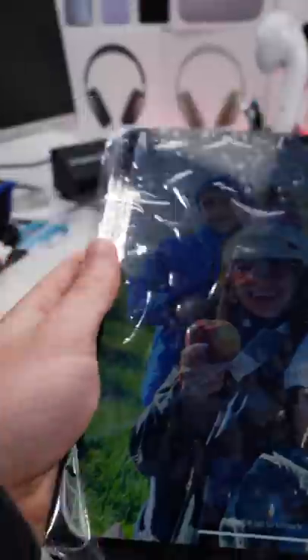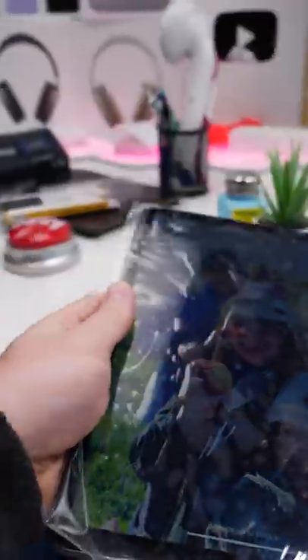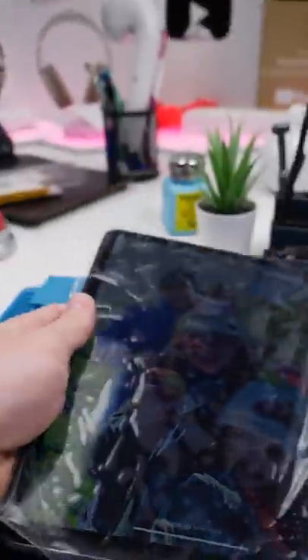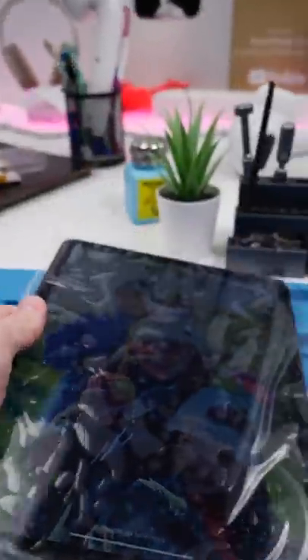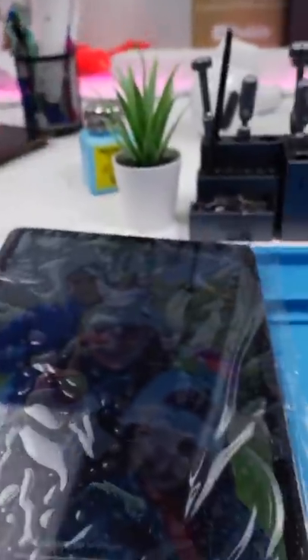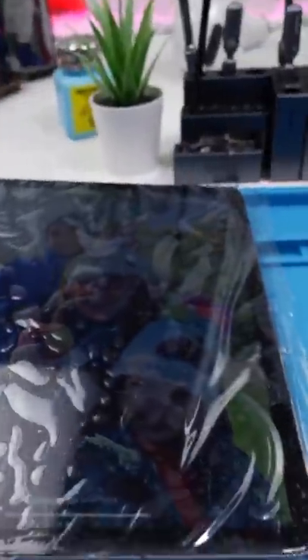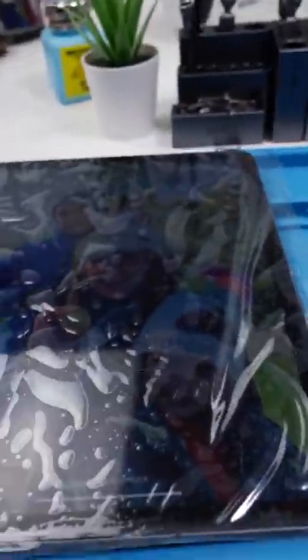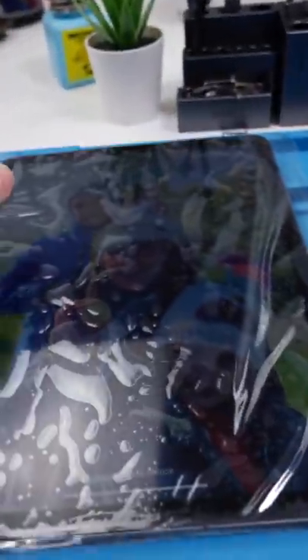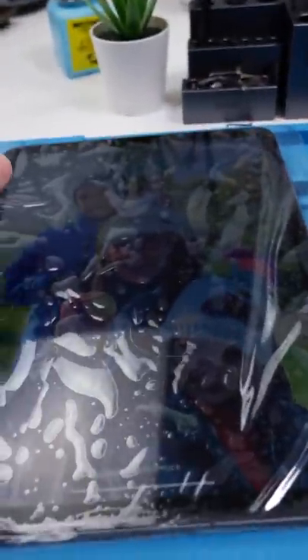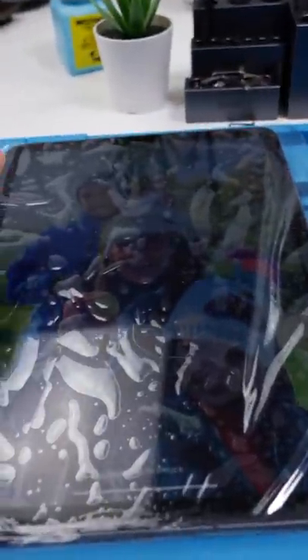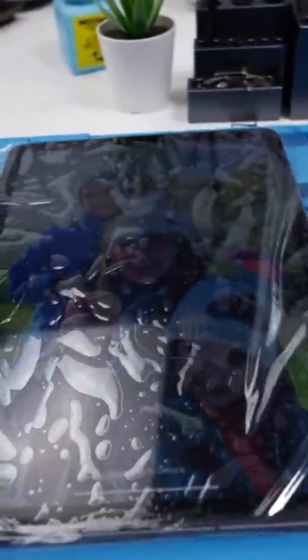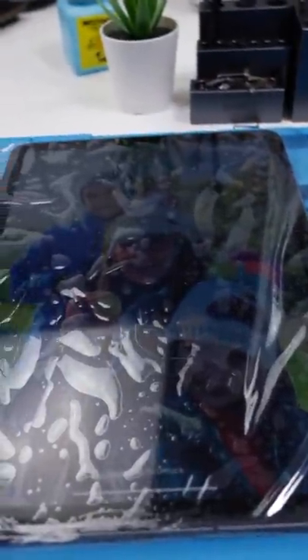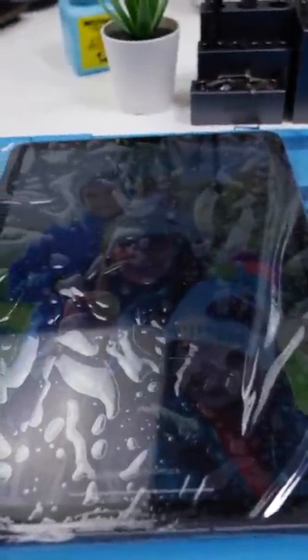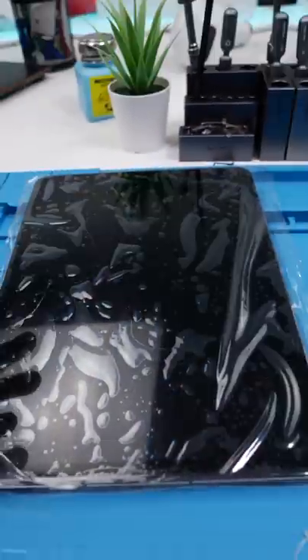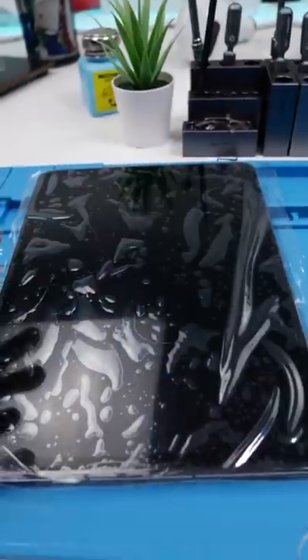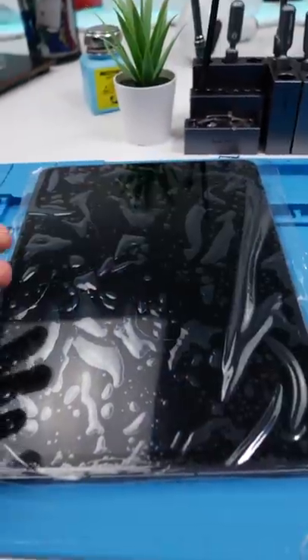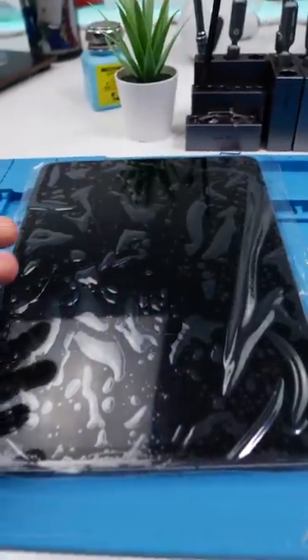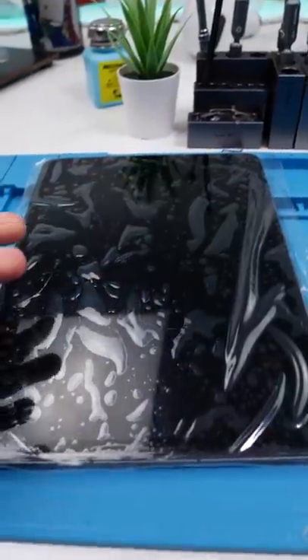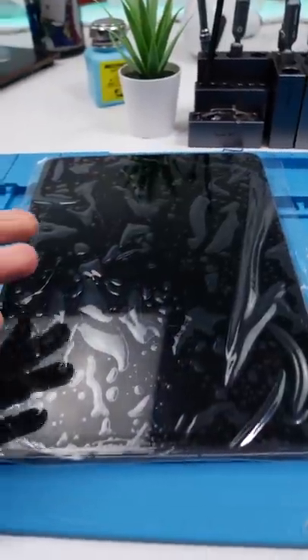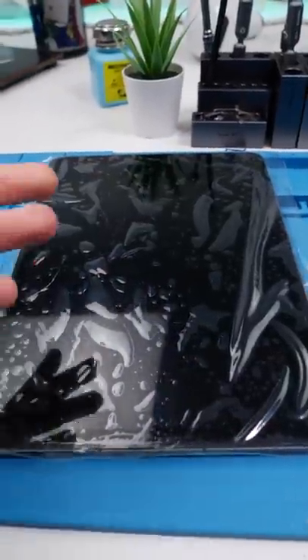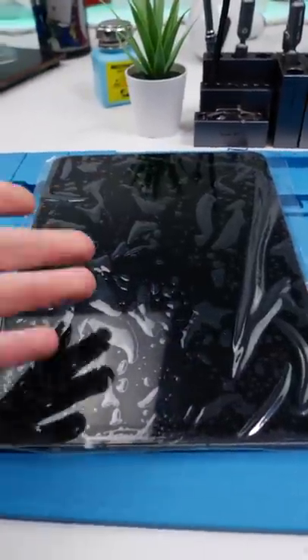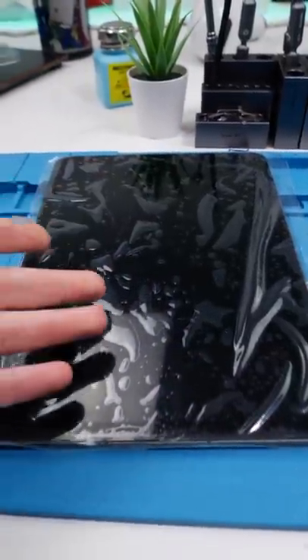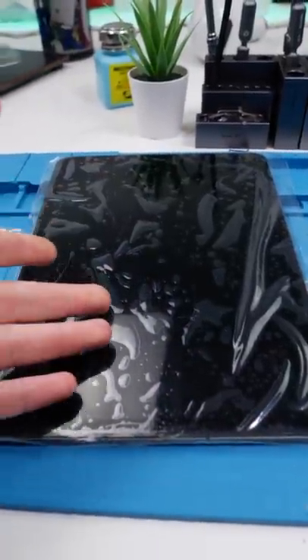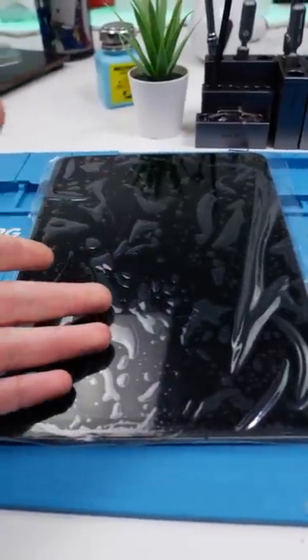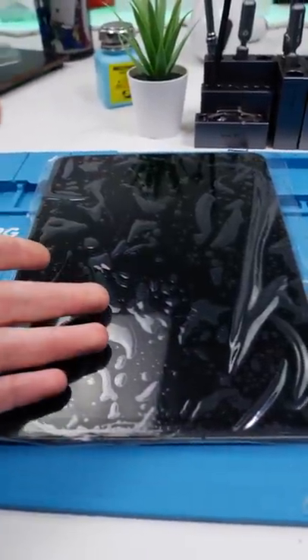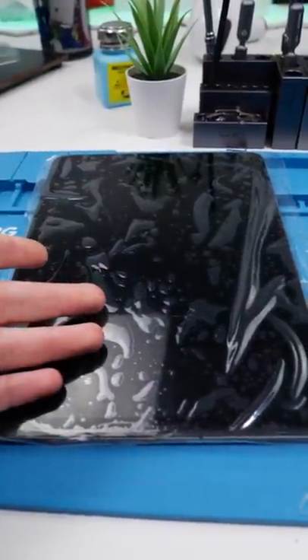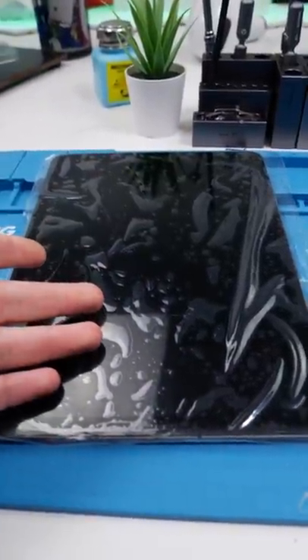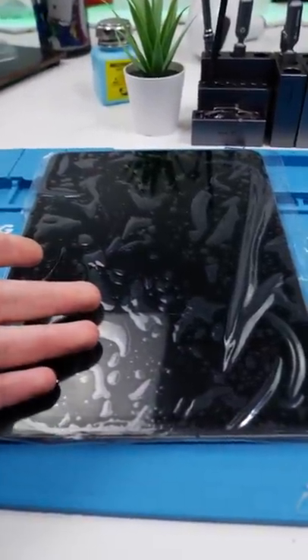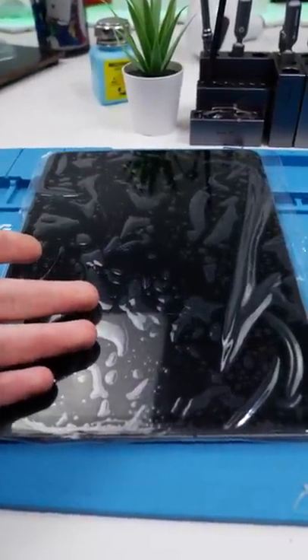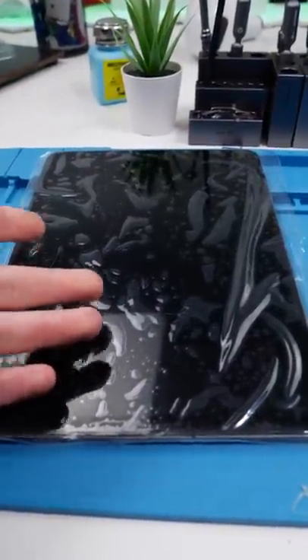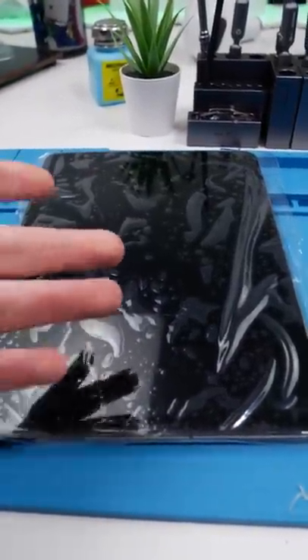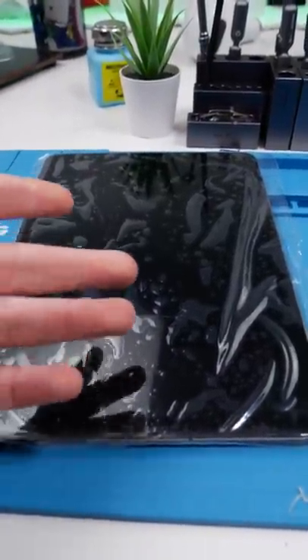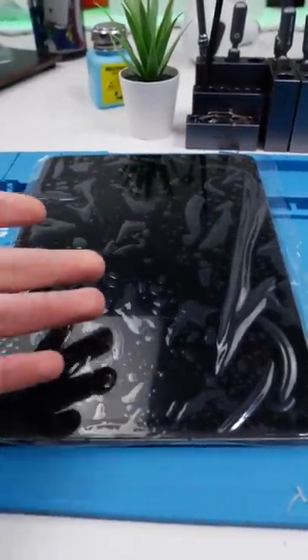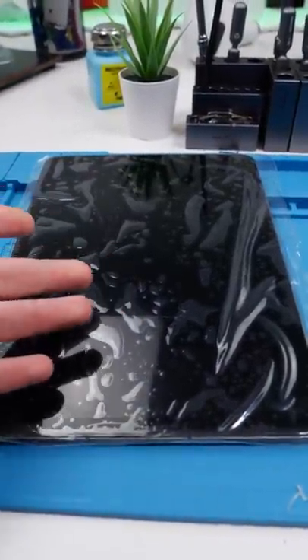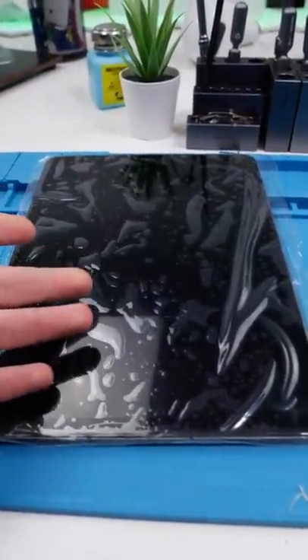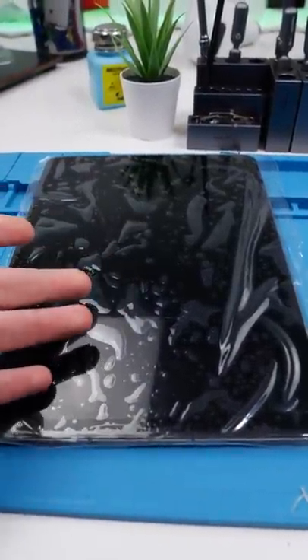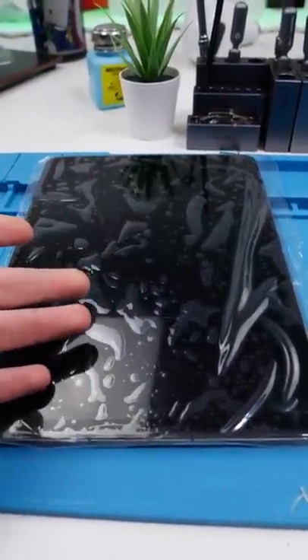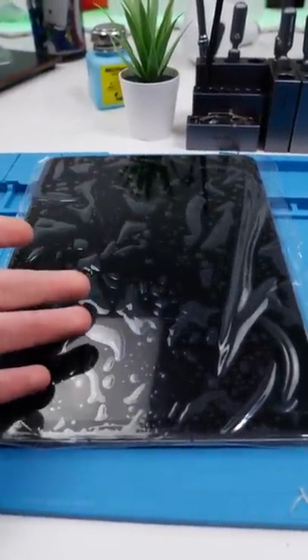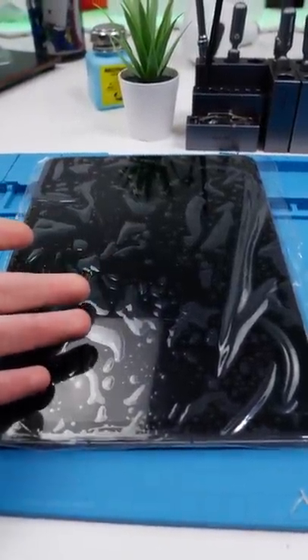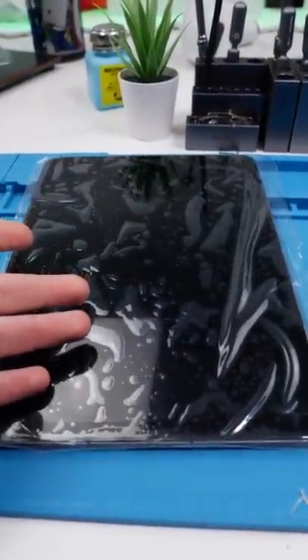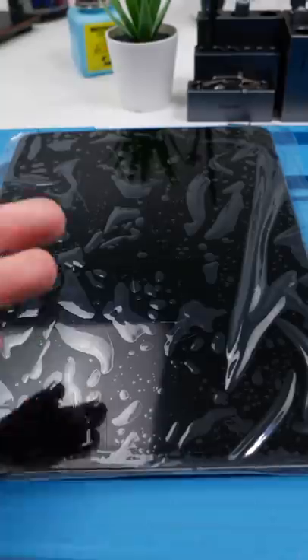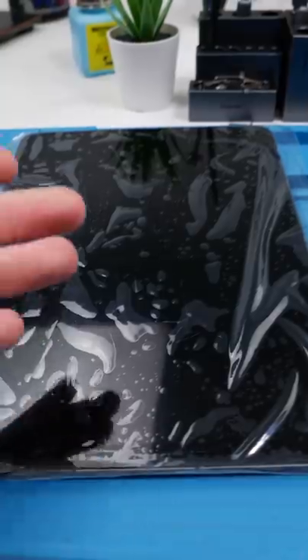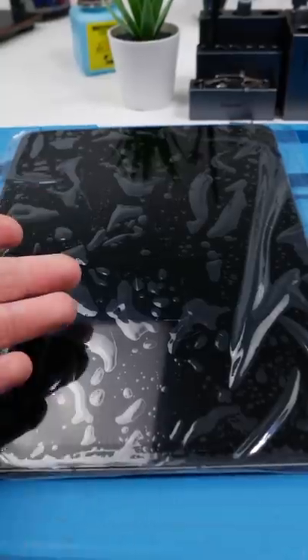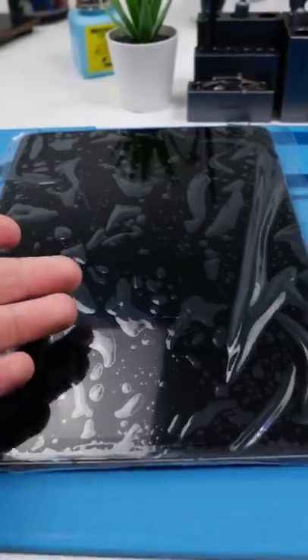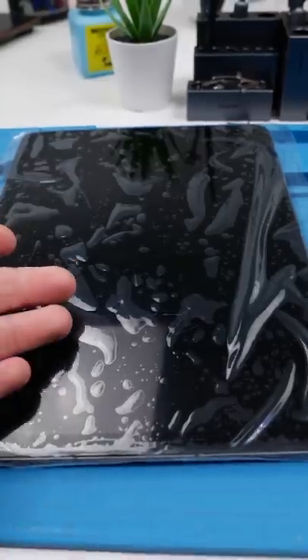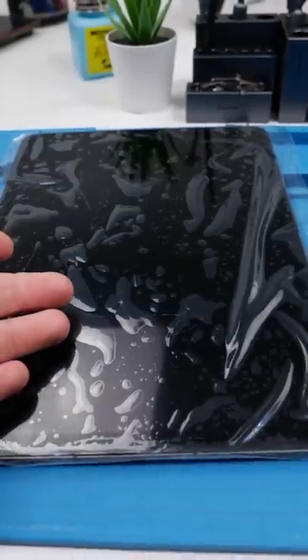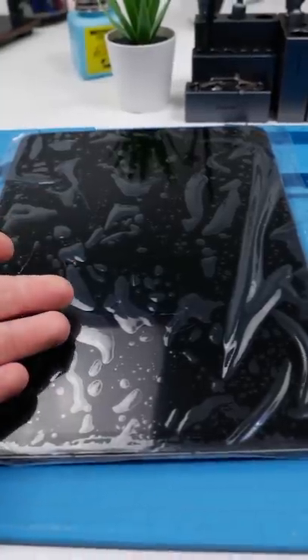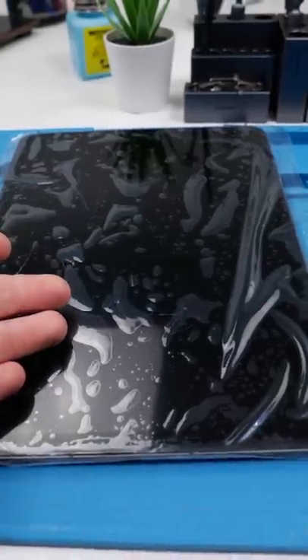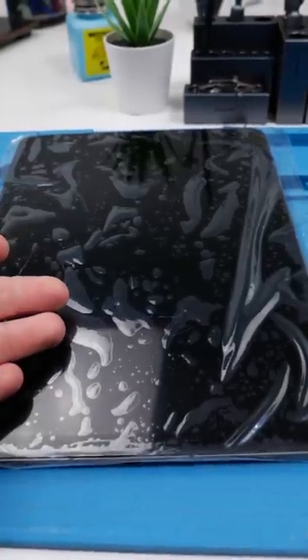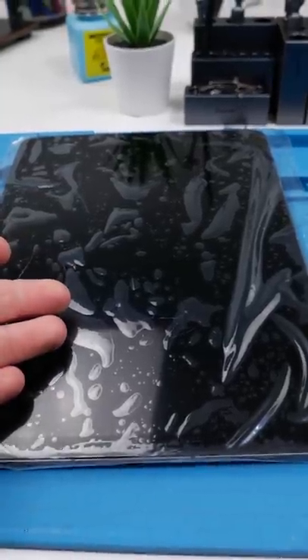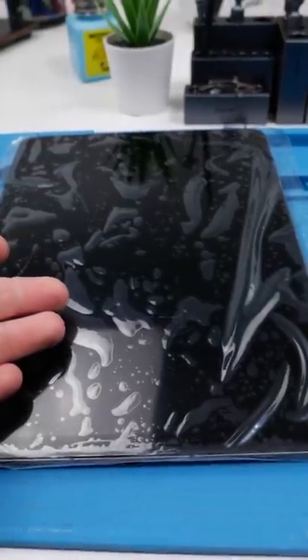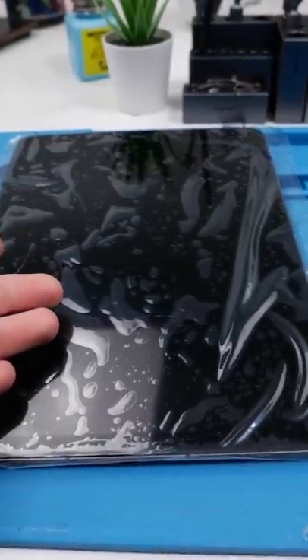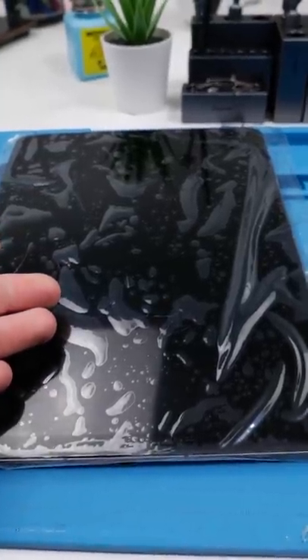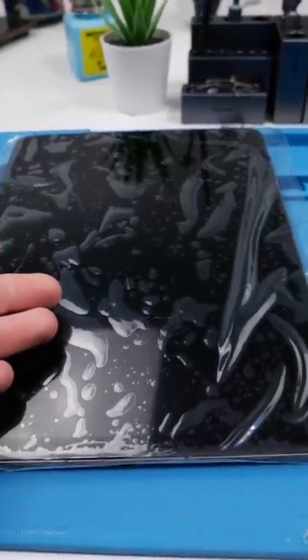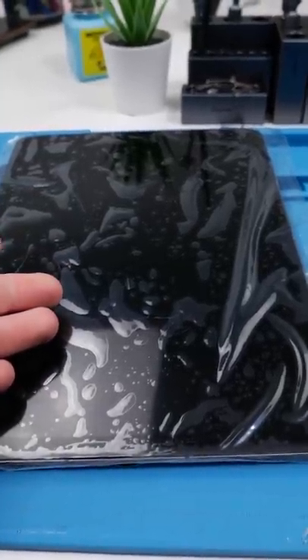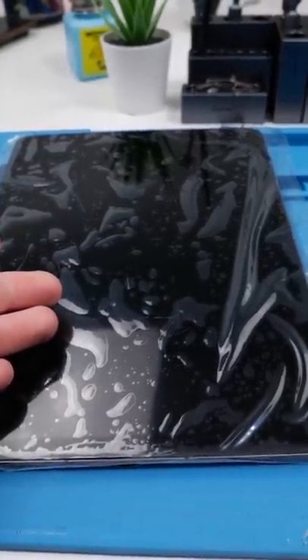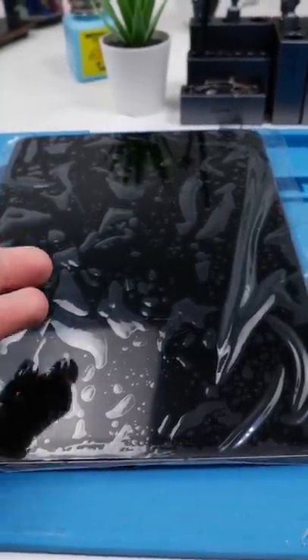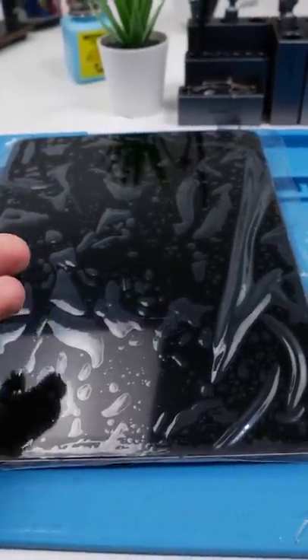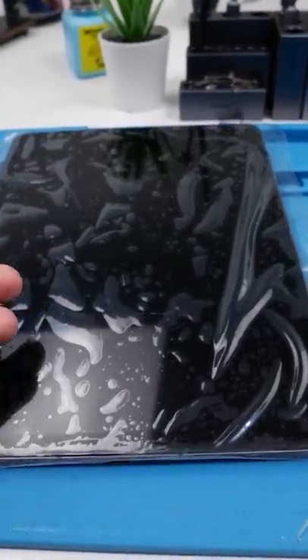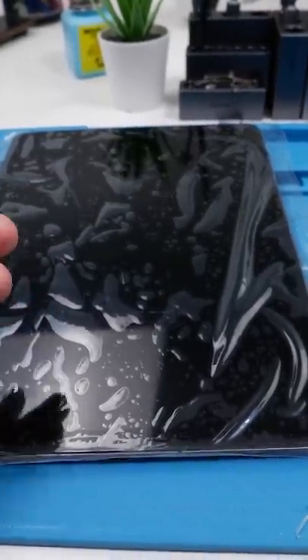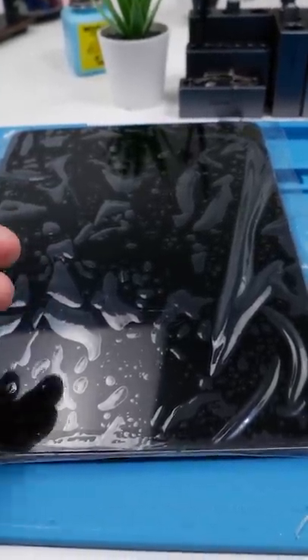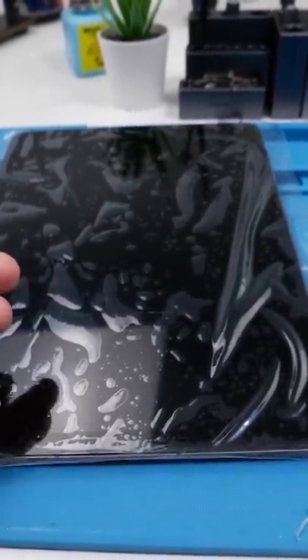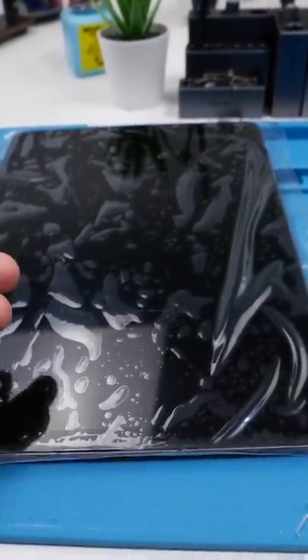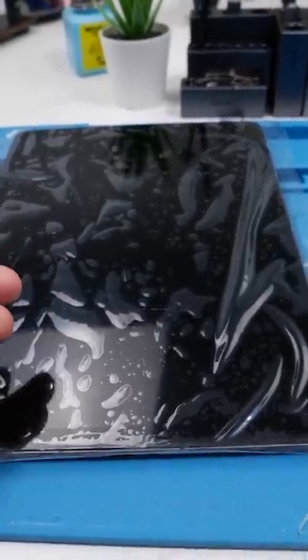We have an iPad Air 4. I've basically fixed this iPad Air — I have one thing left to do, but I wanted to show you guys something I find really, really cool.